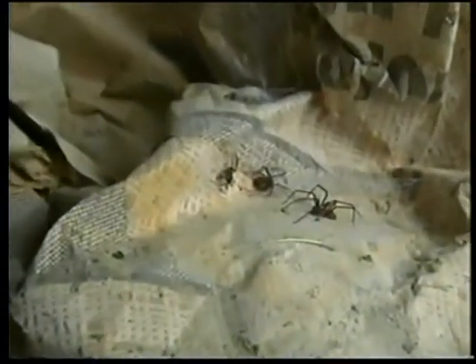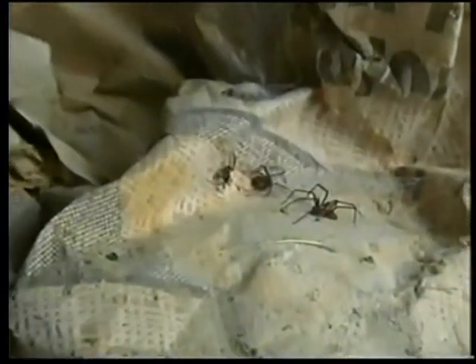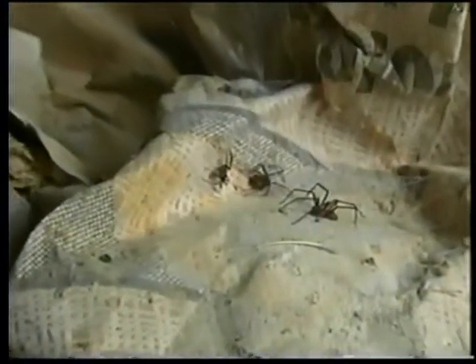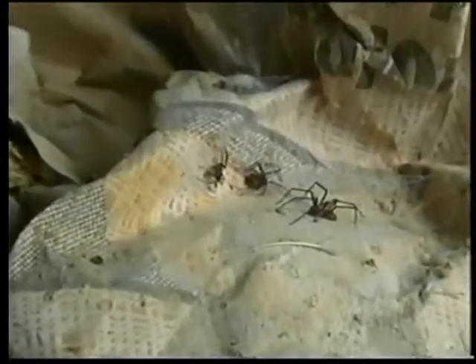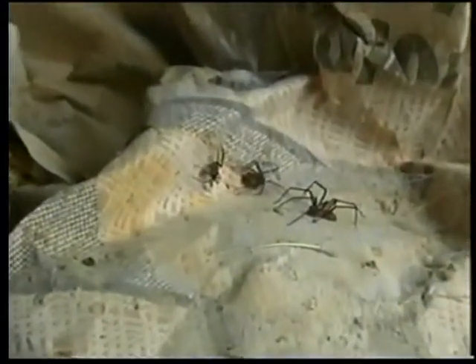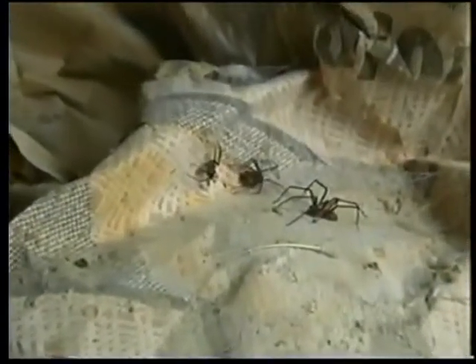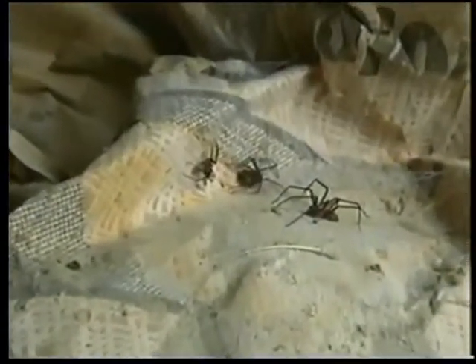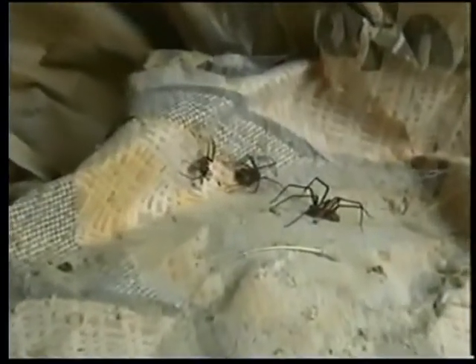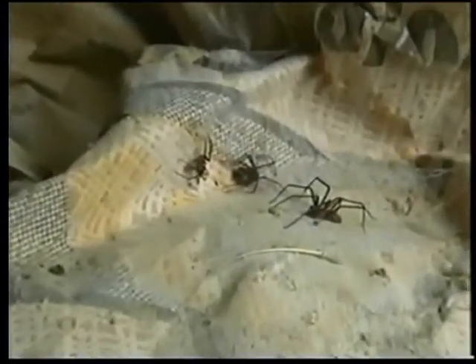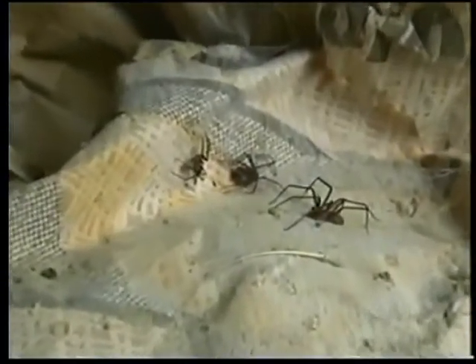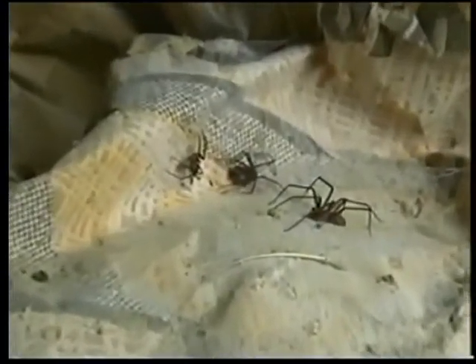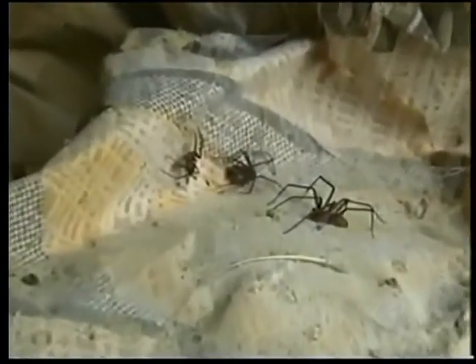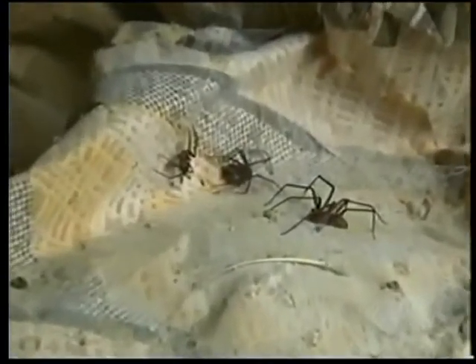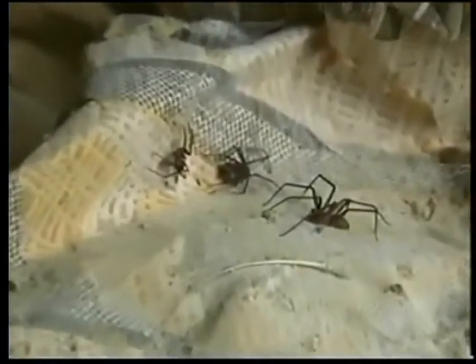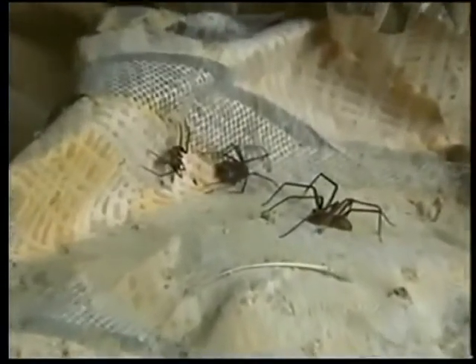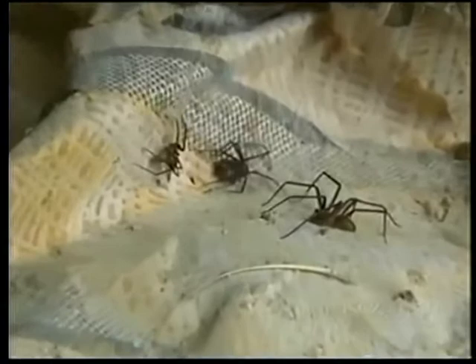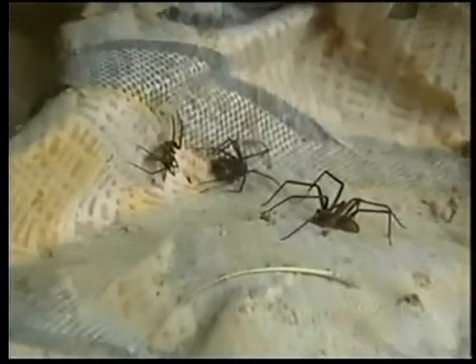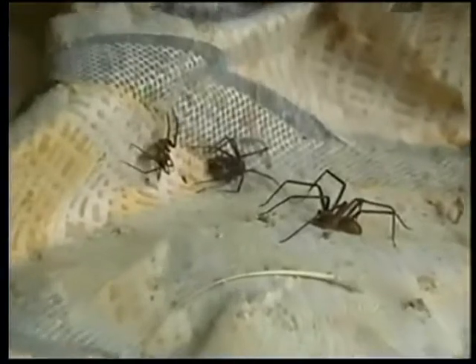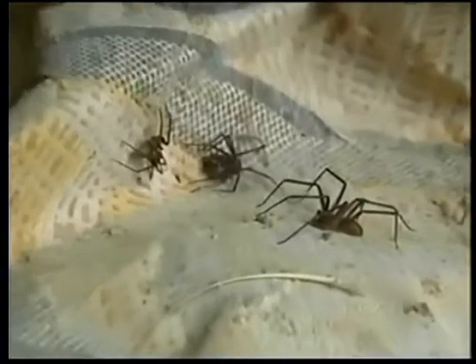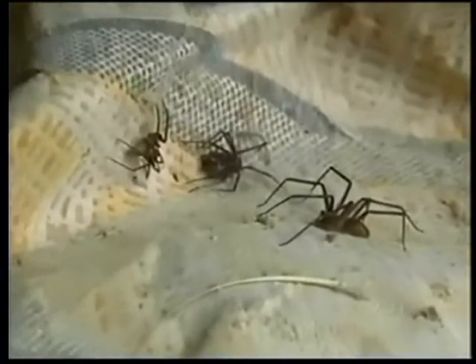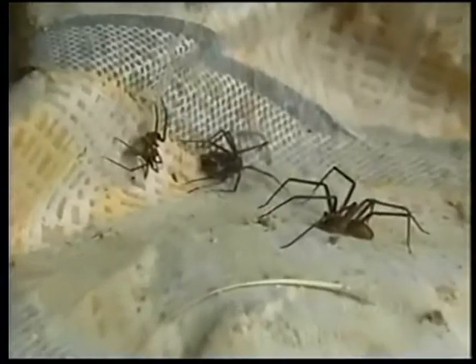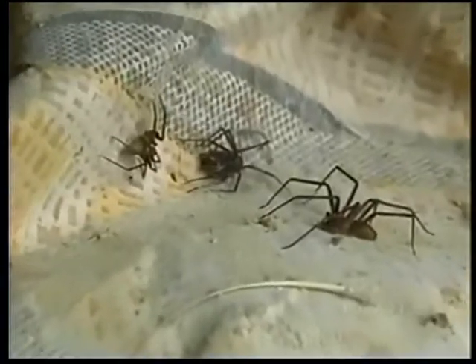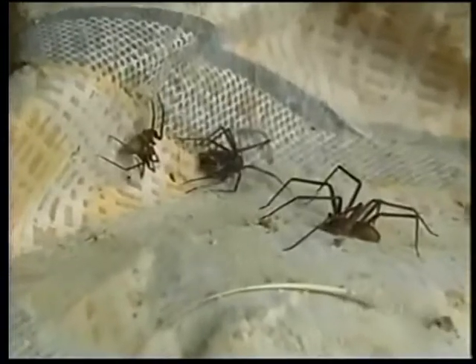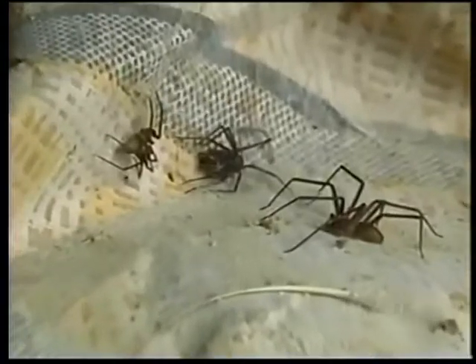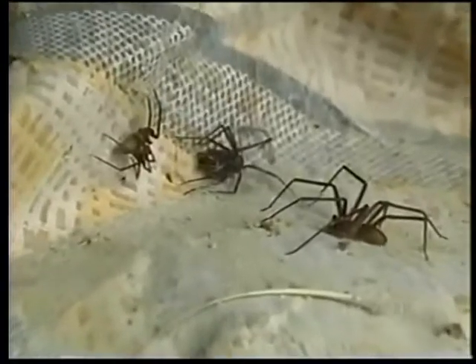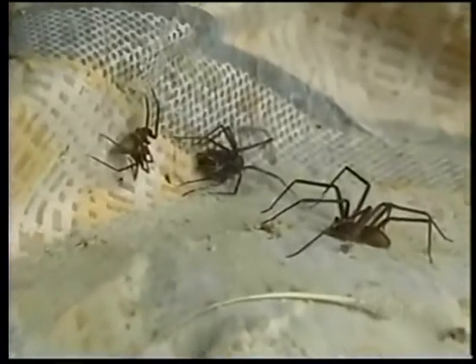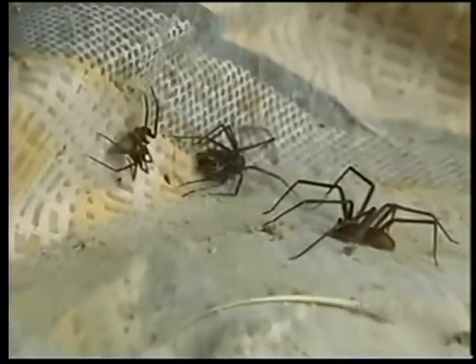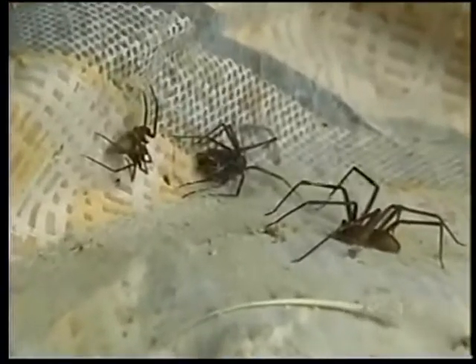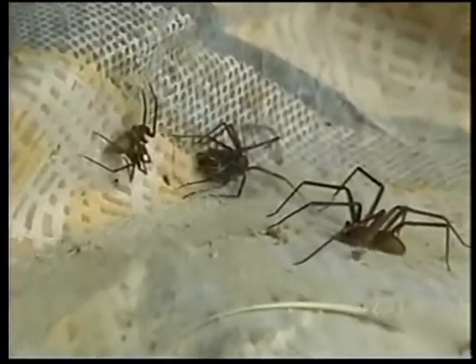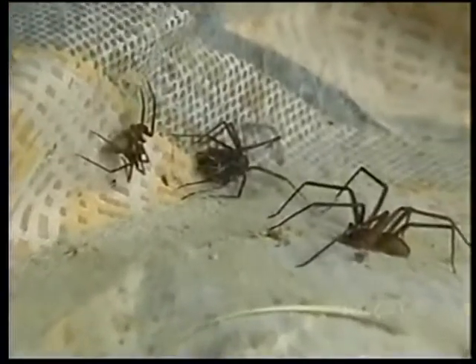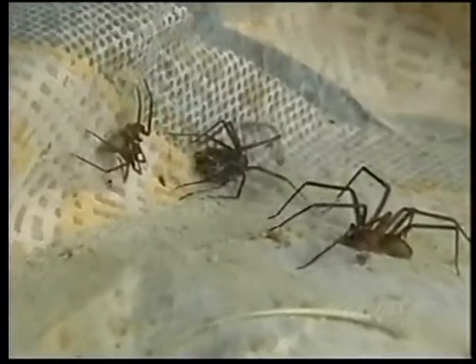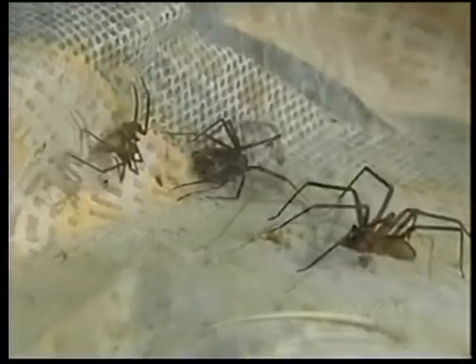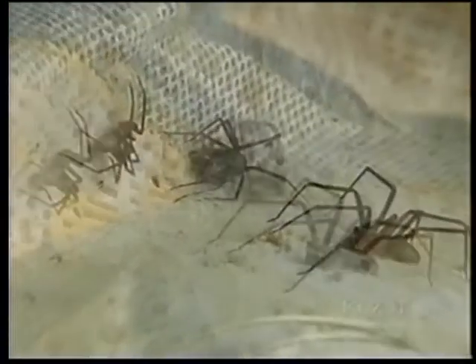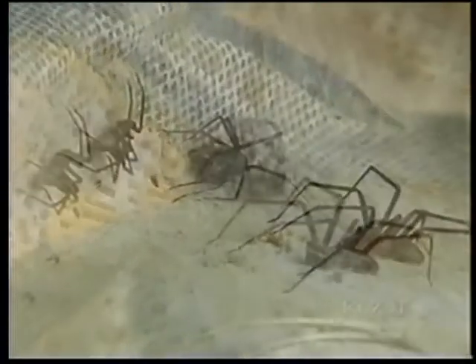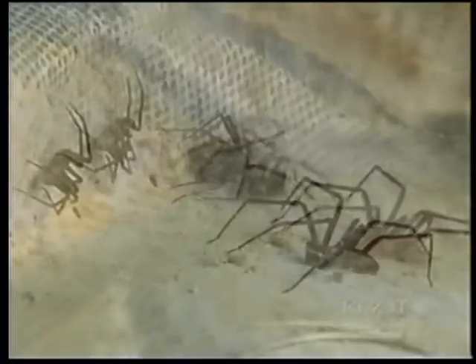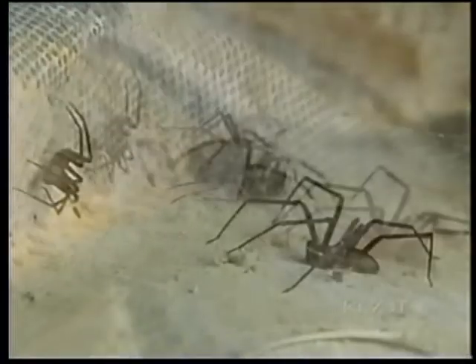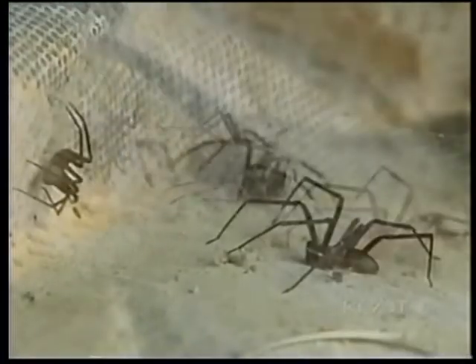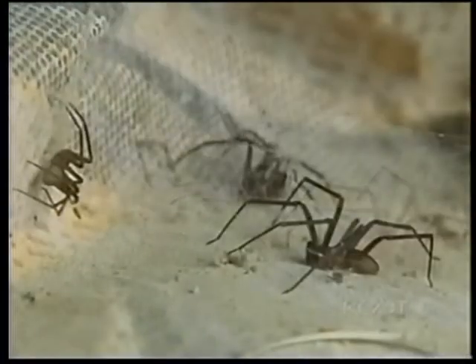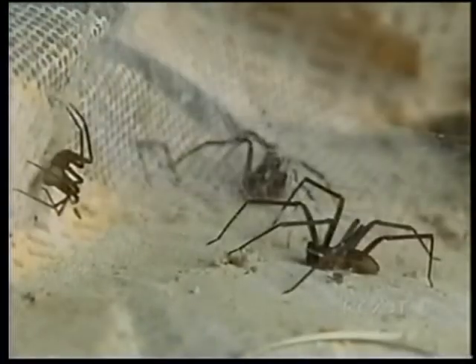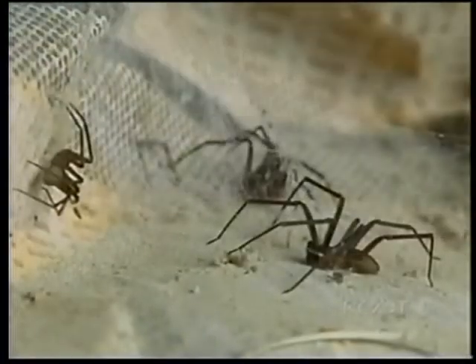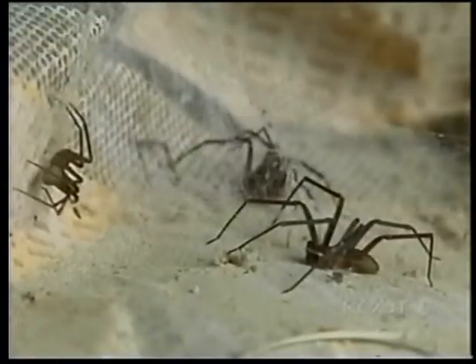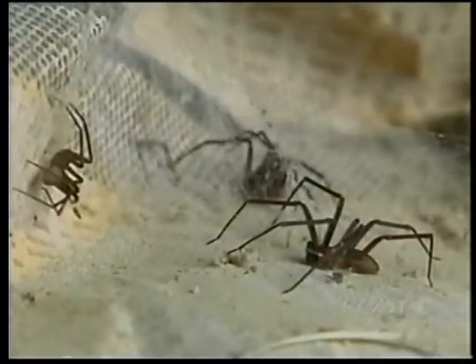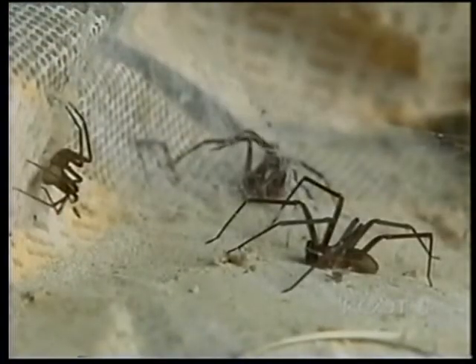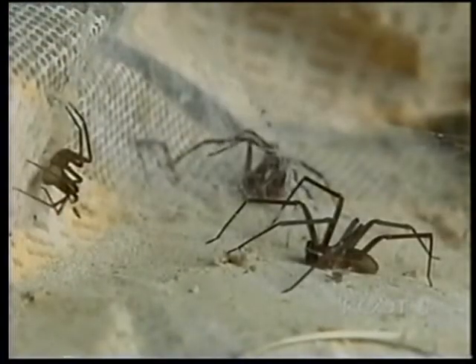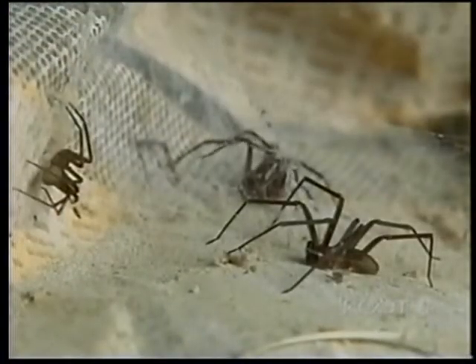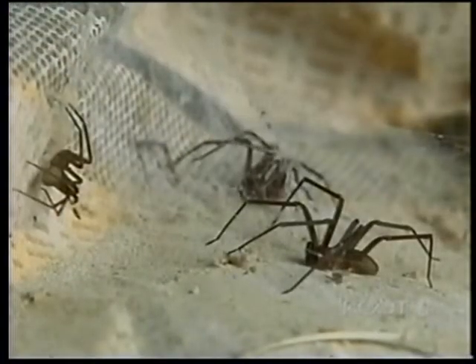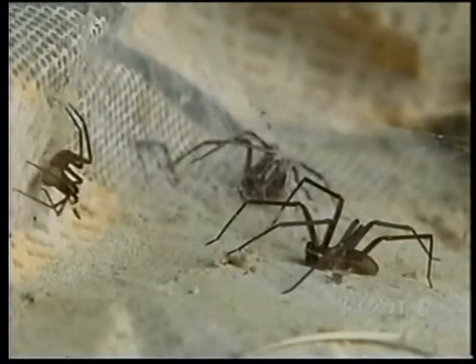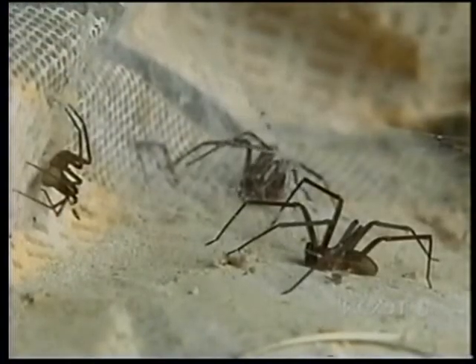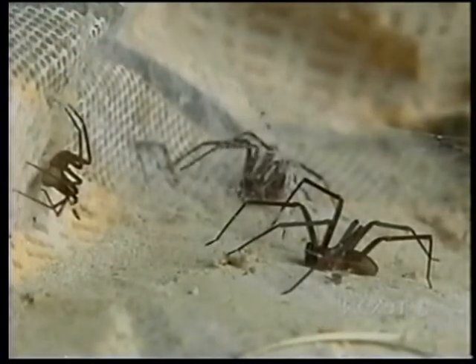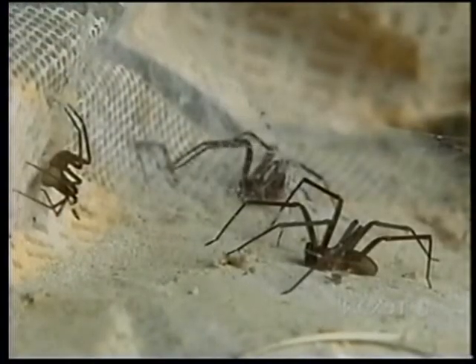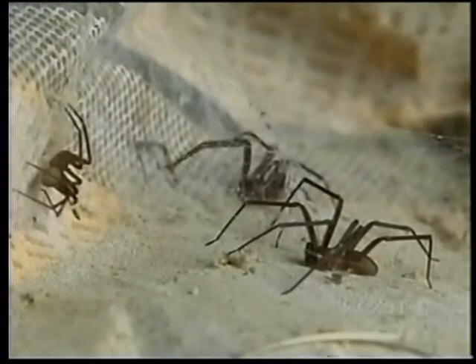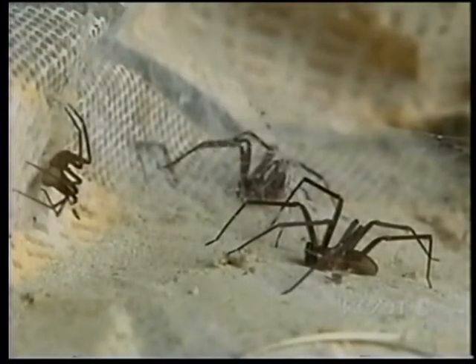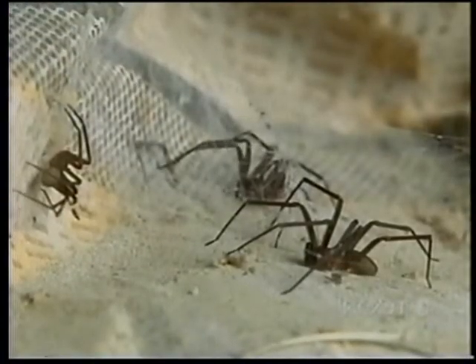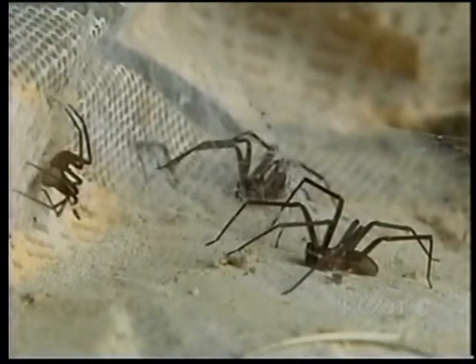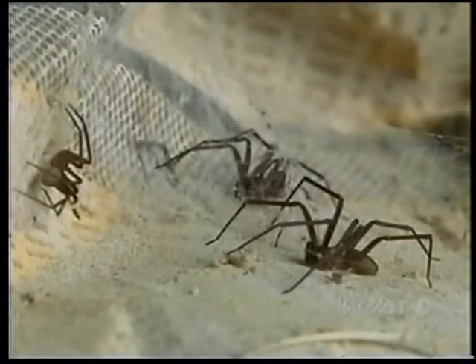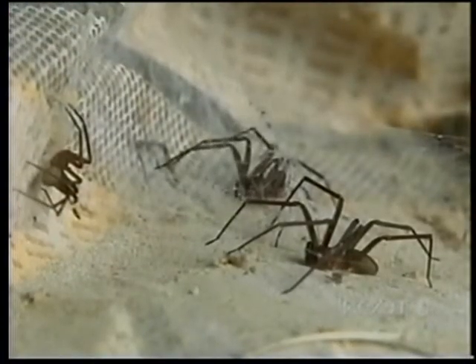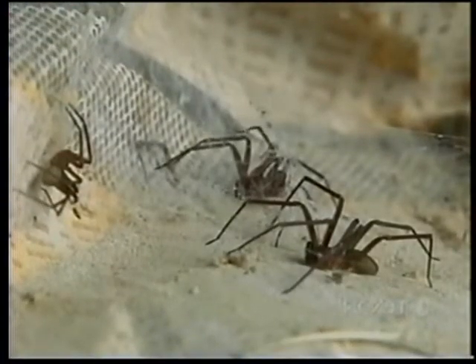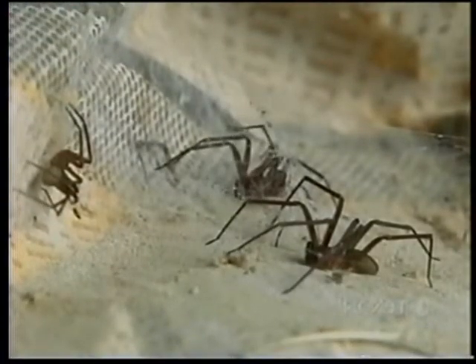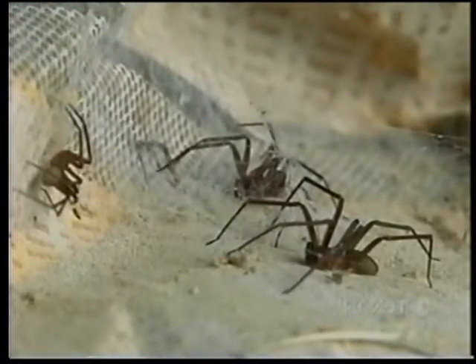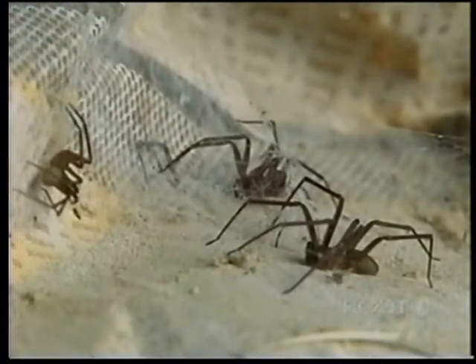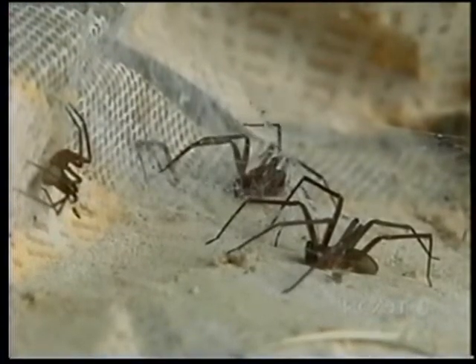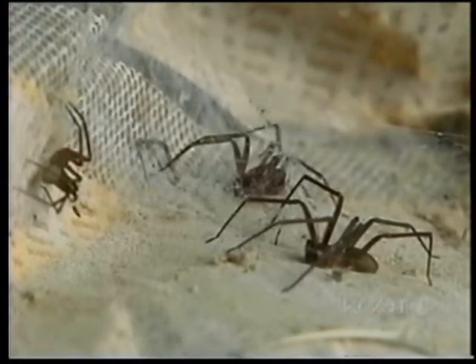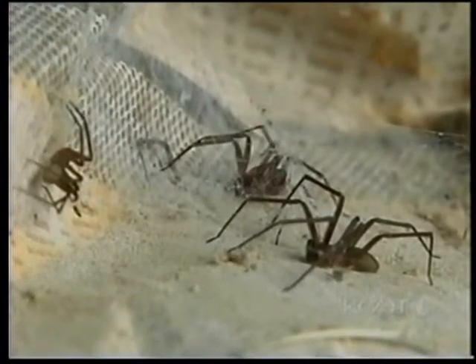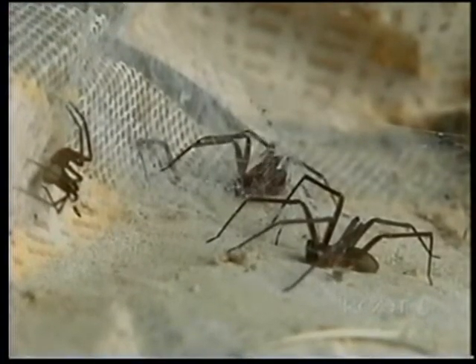They can infest barns, sheds, and houses, and a bite can take months to heal.